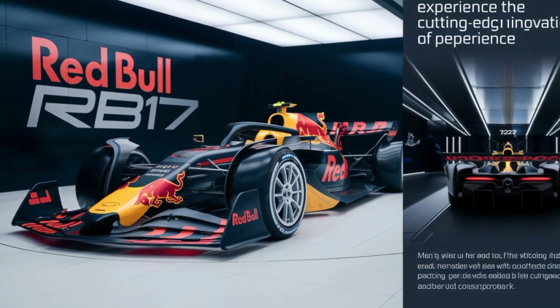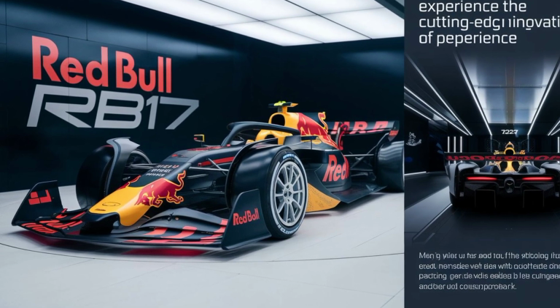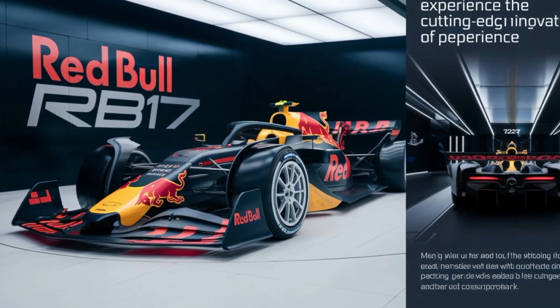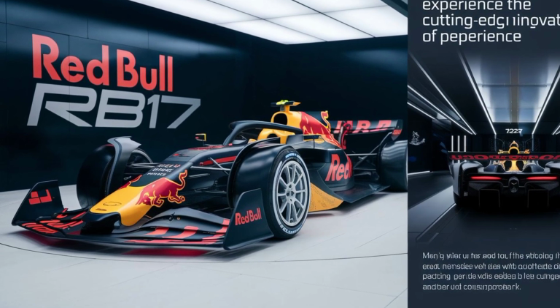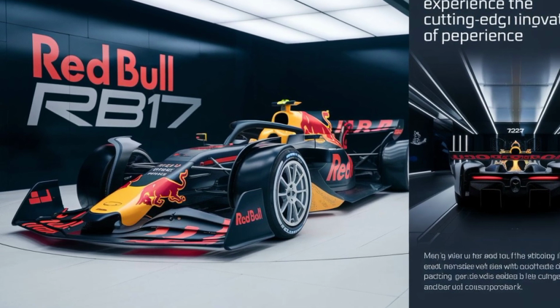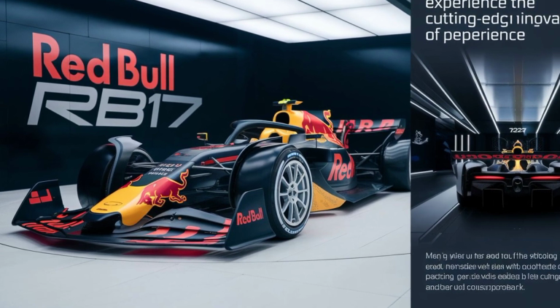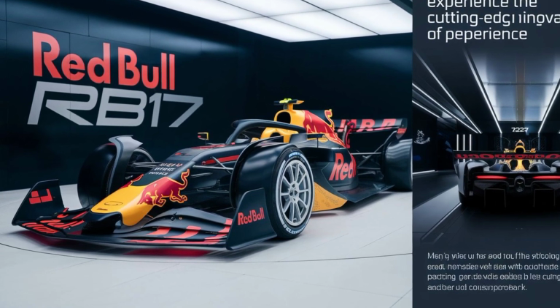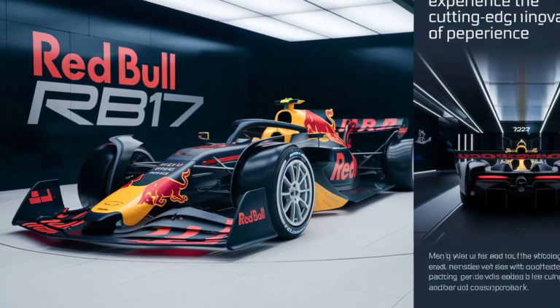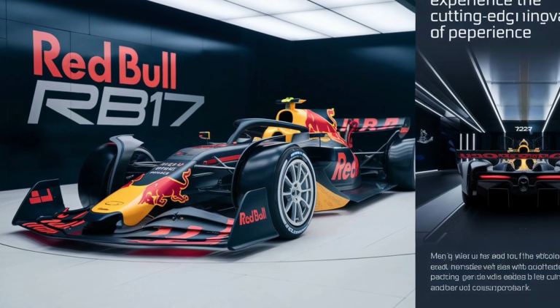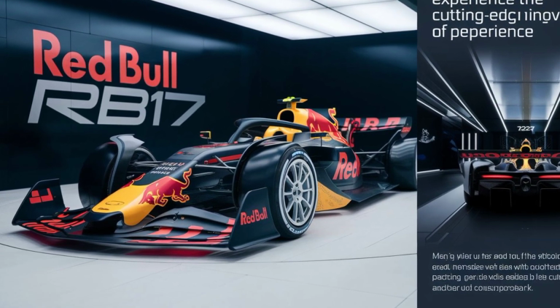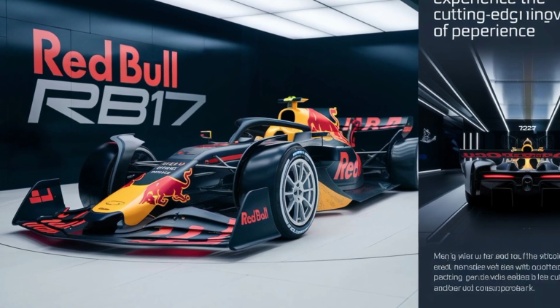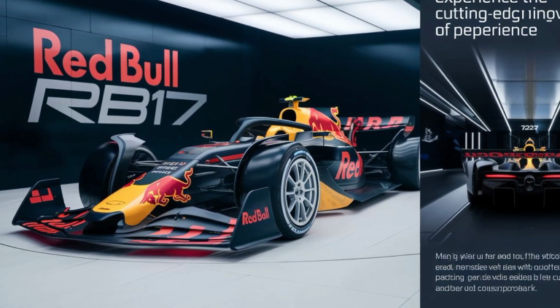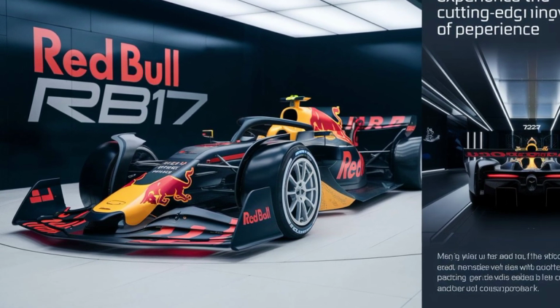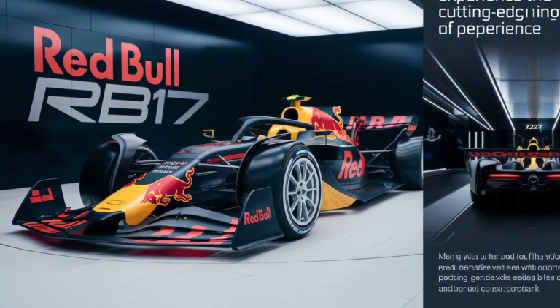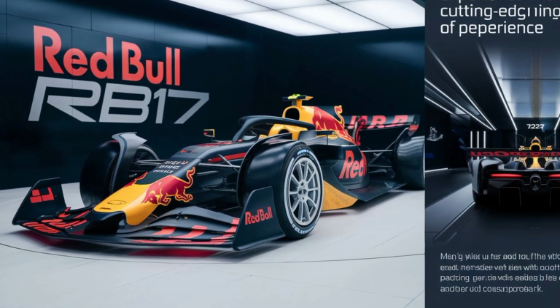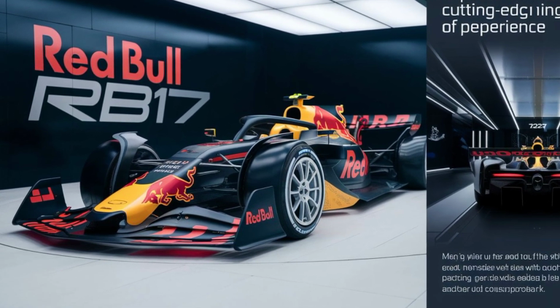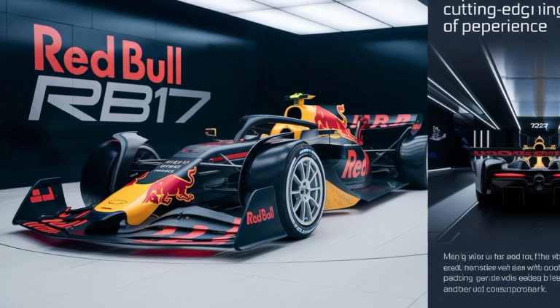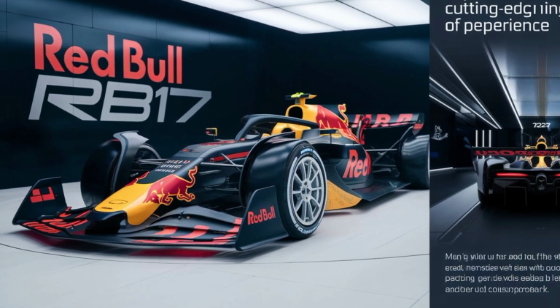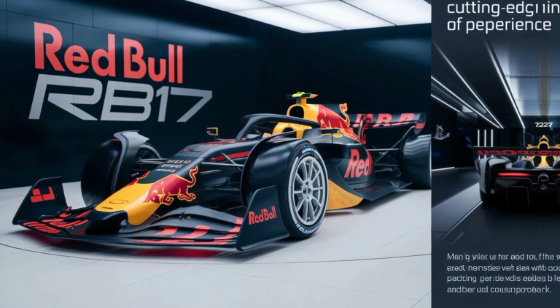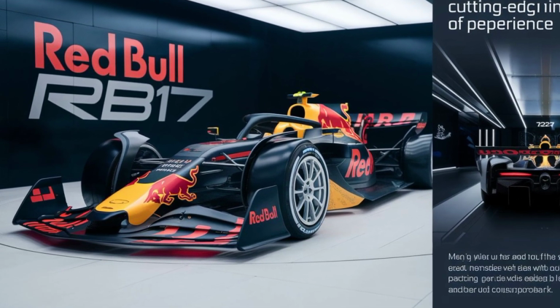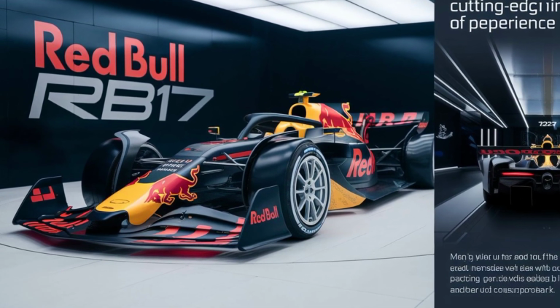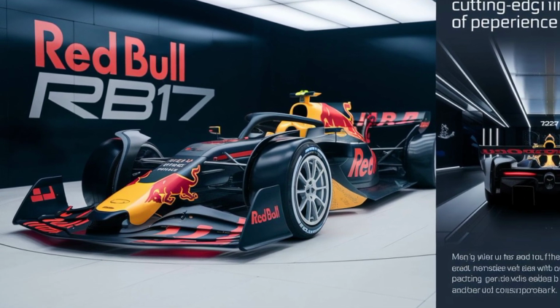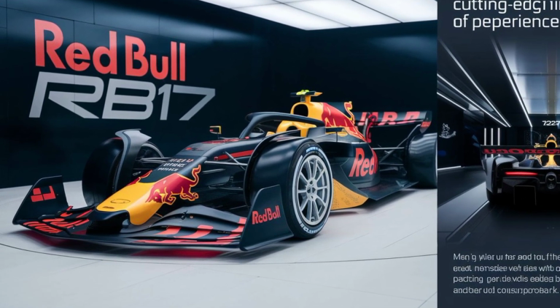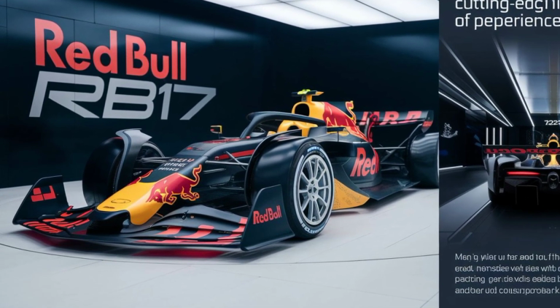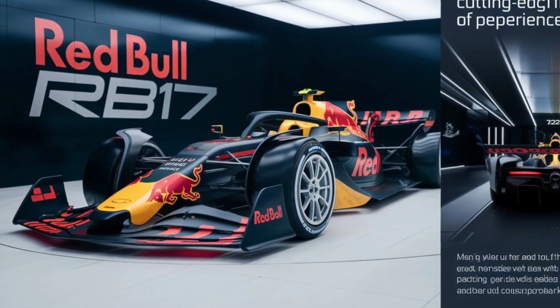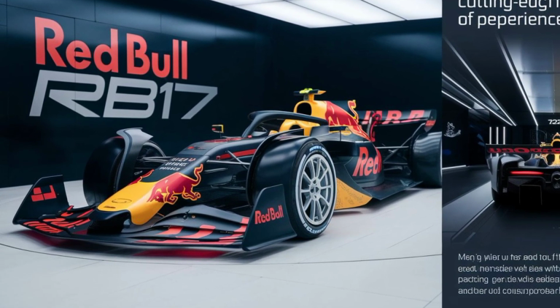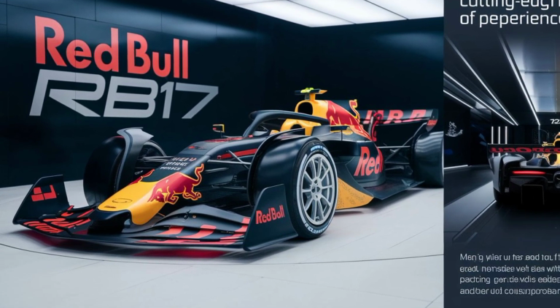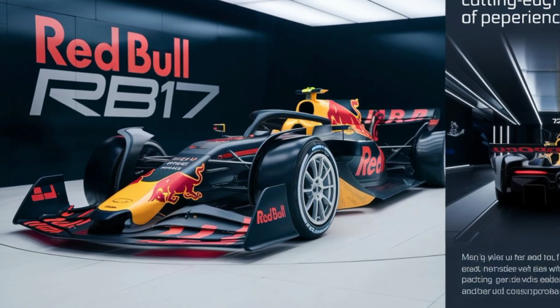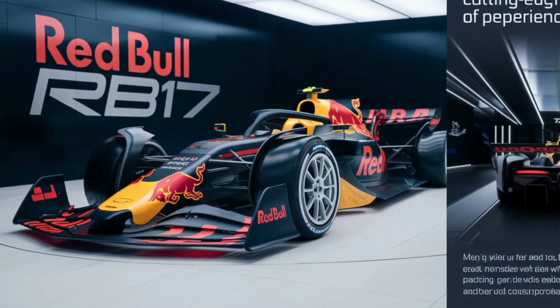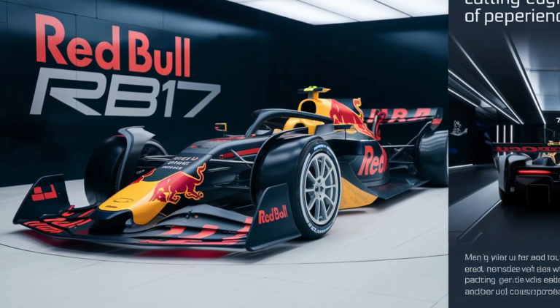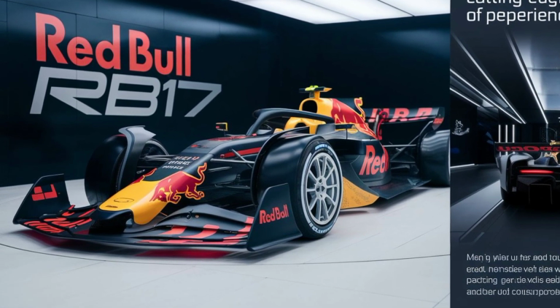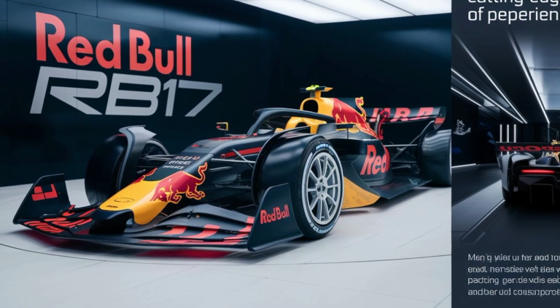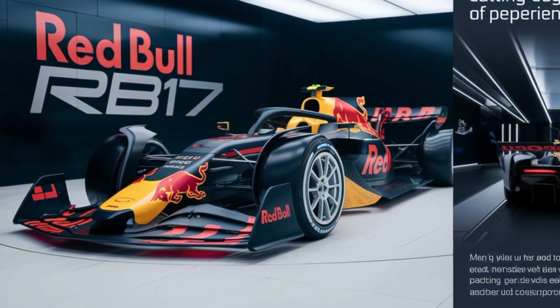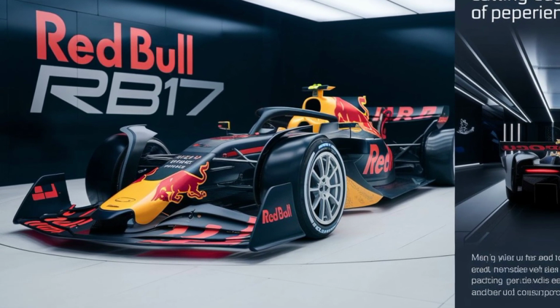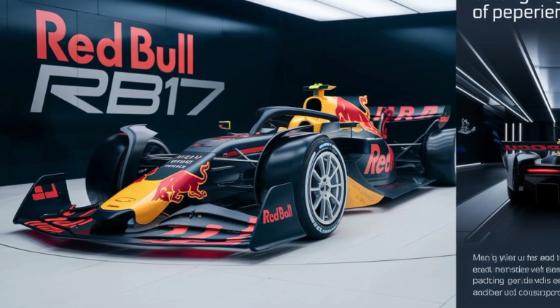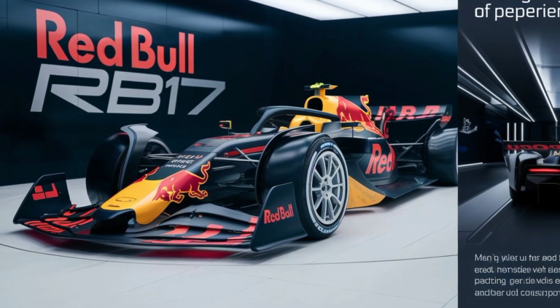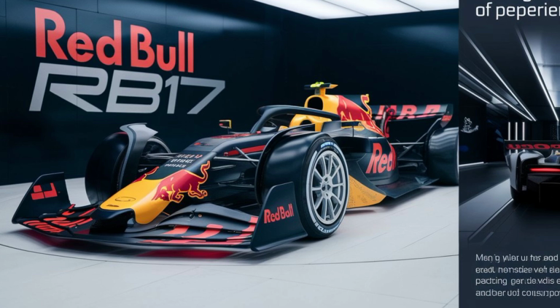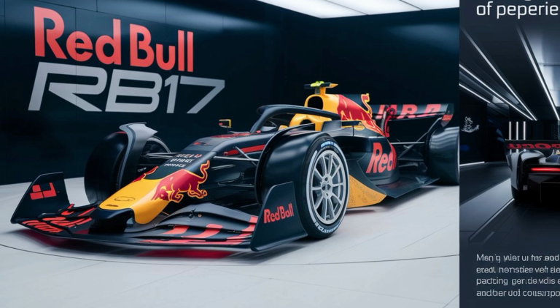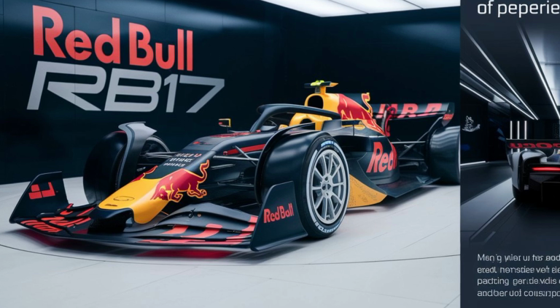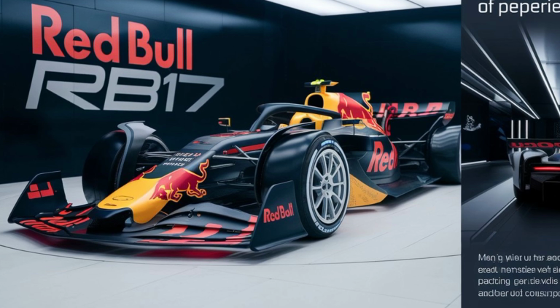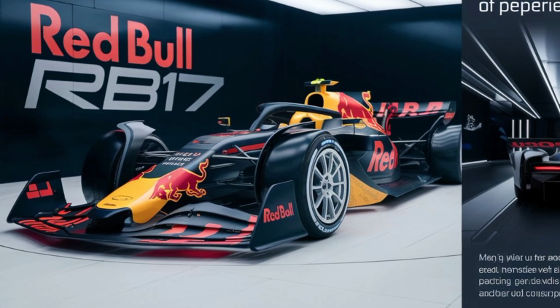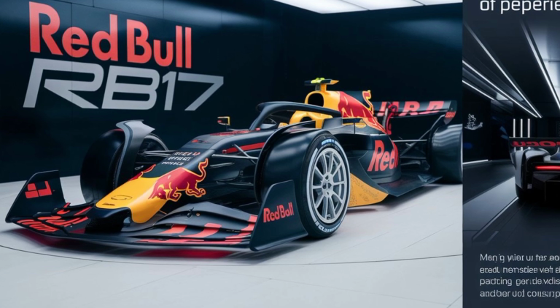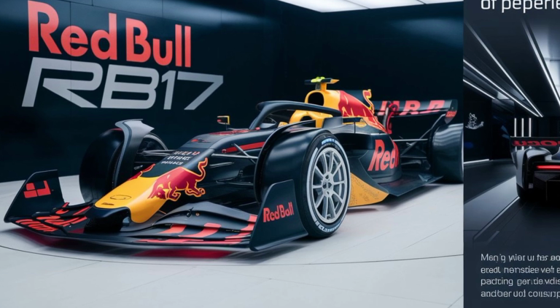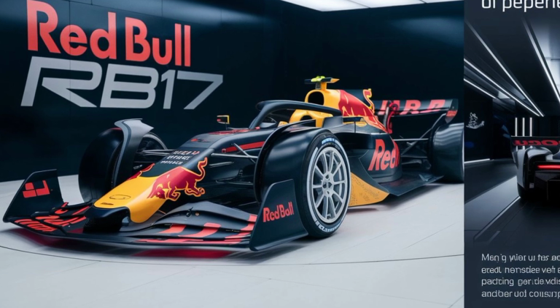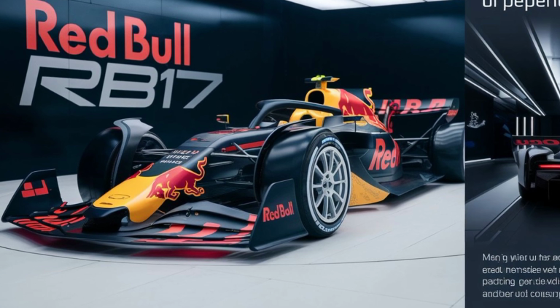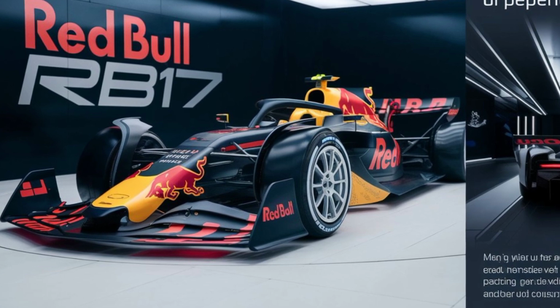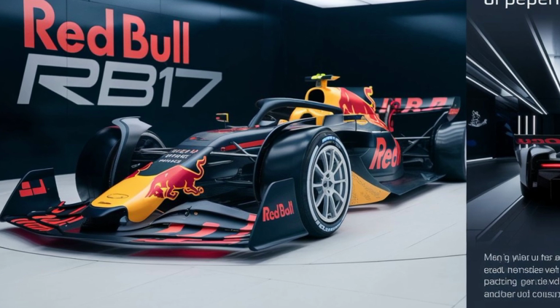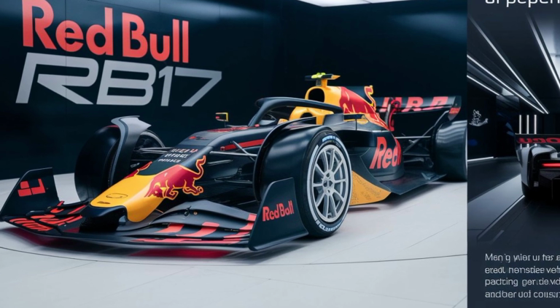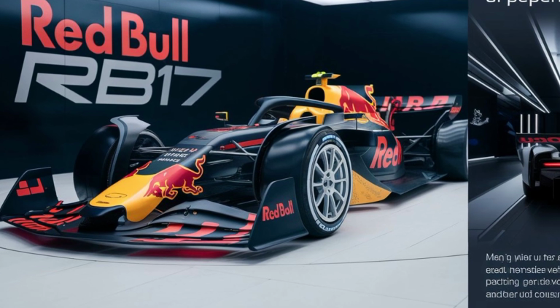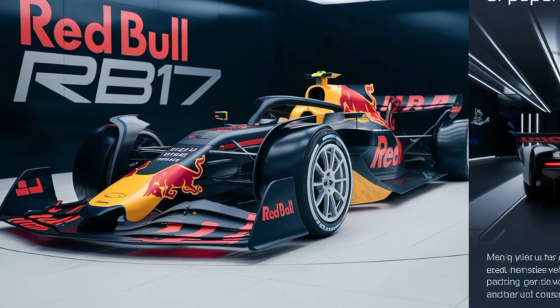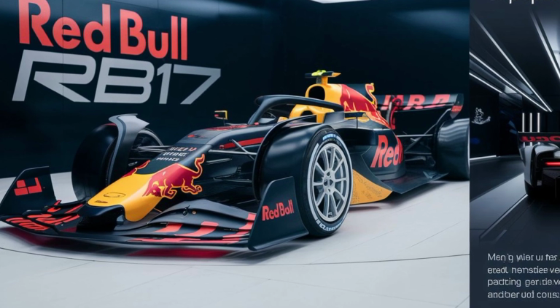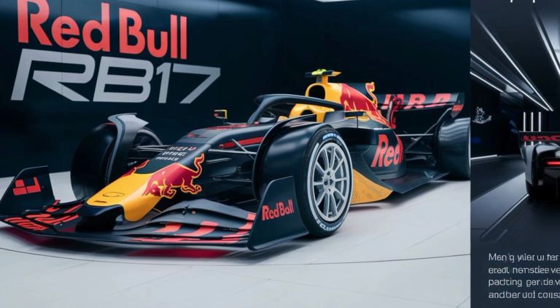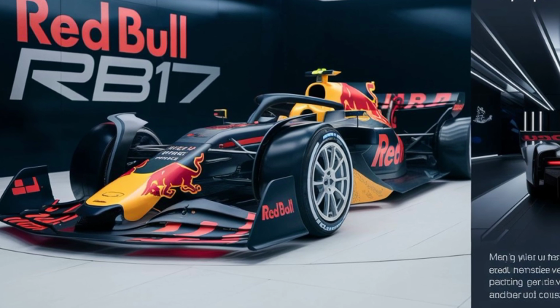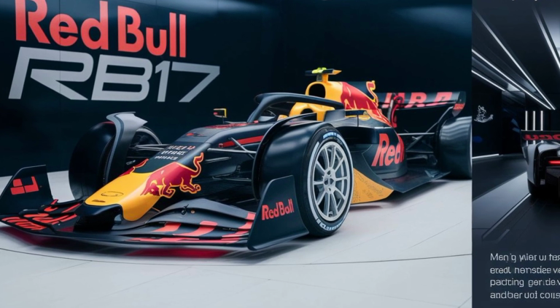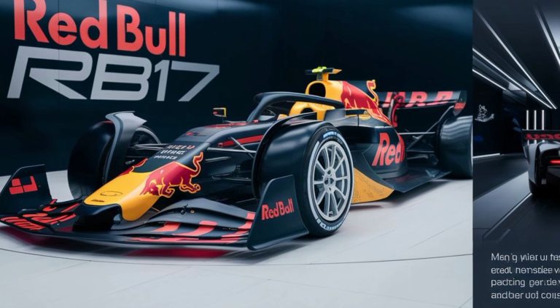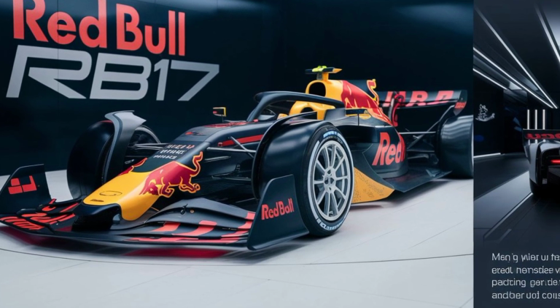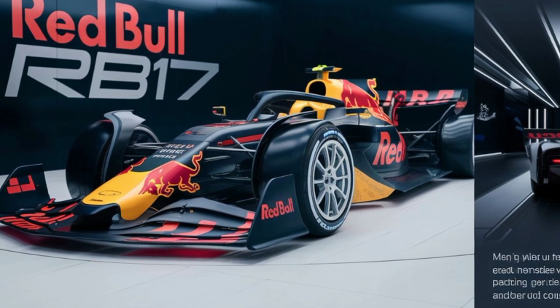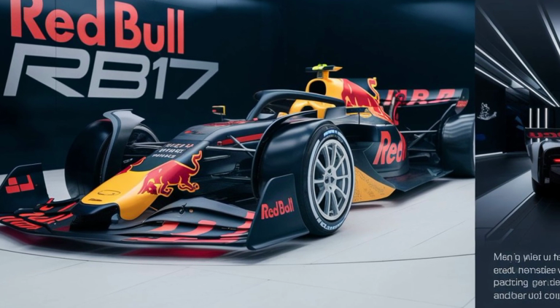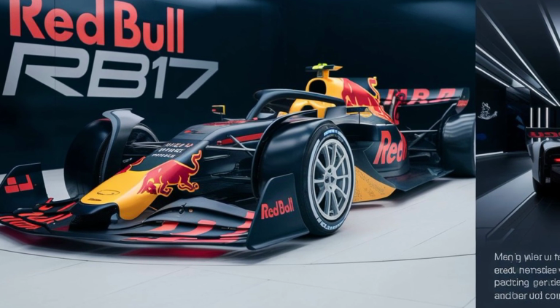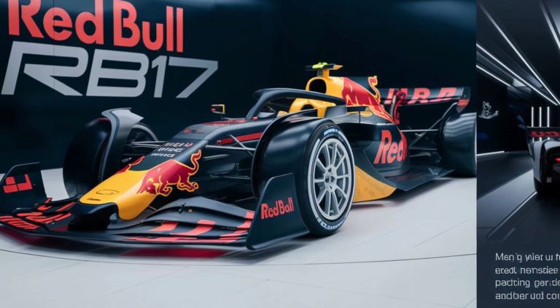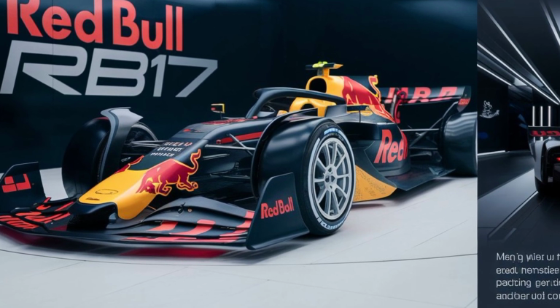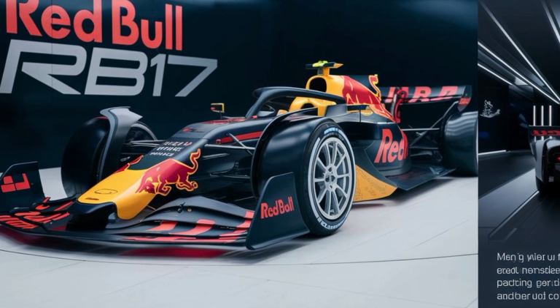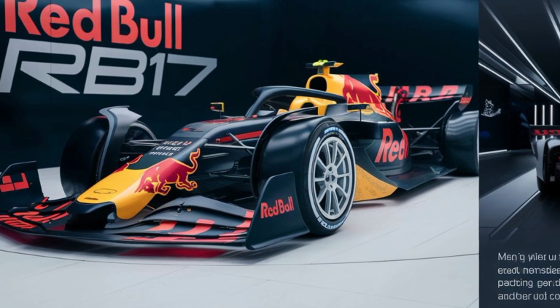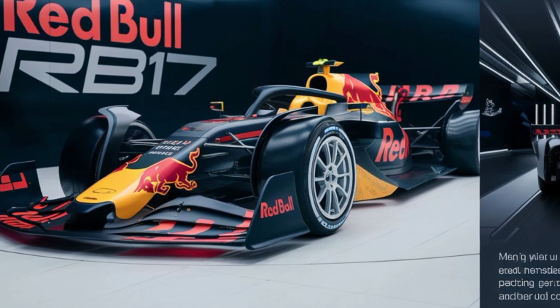The suspension system has also been upgraded, featuring advanced materials and technology to provide optimal grip and comfort over varying track surfaces. In terms of technology, the RB17 is packed with cutting-edge systems.